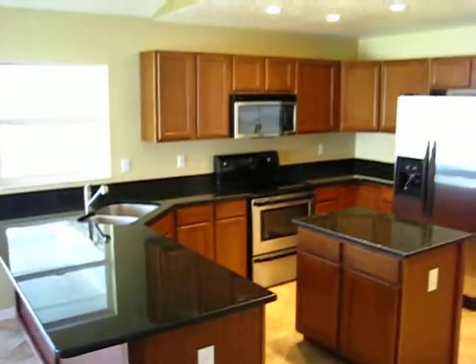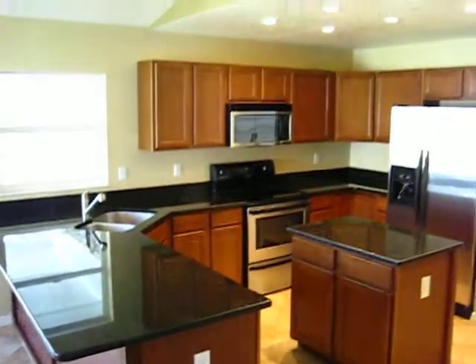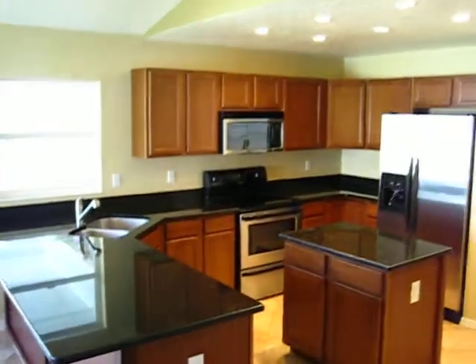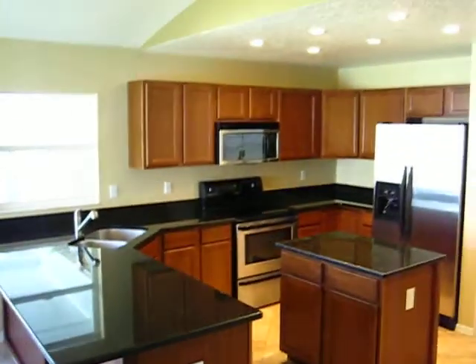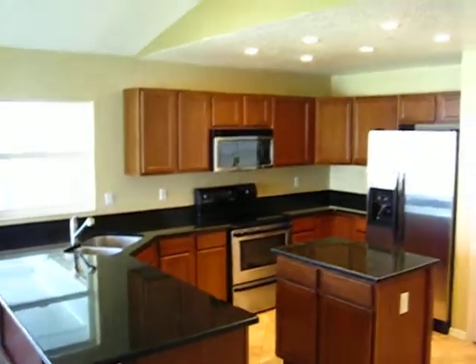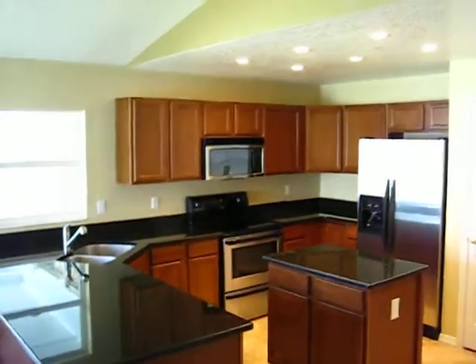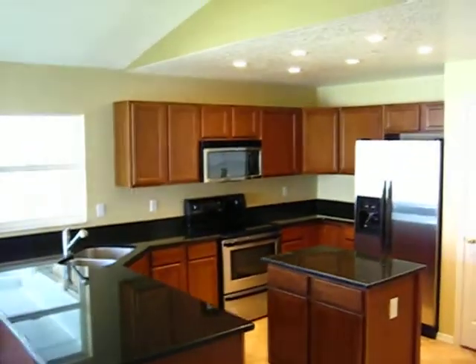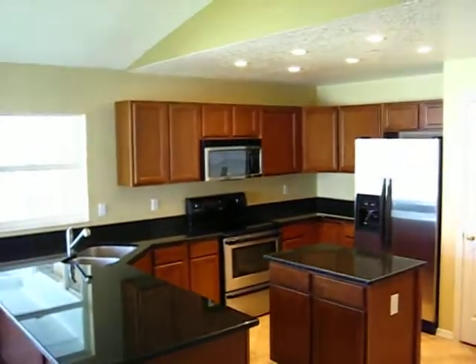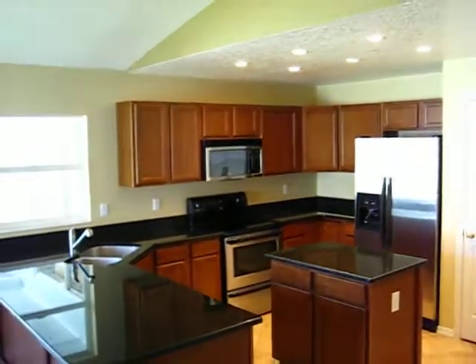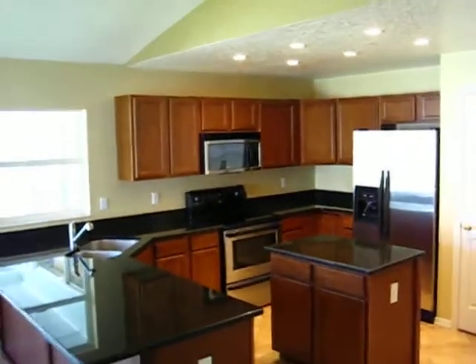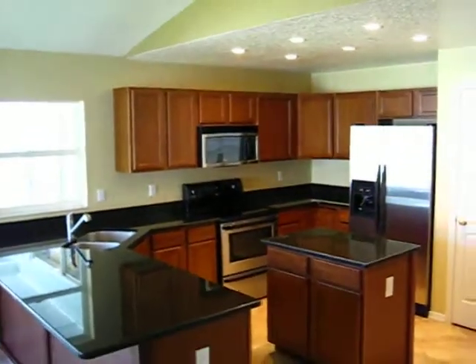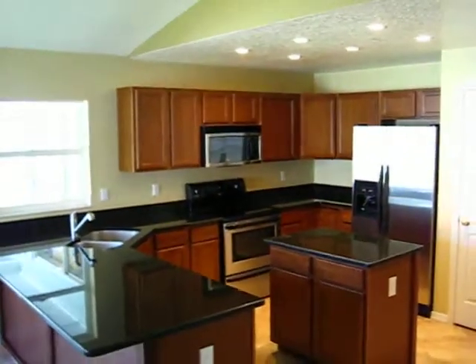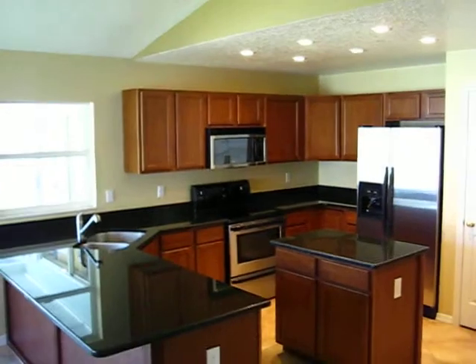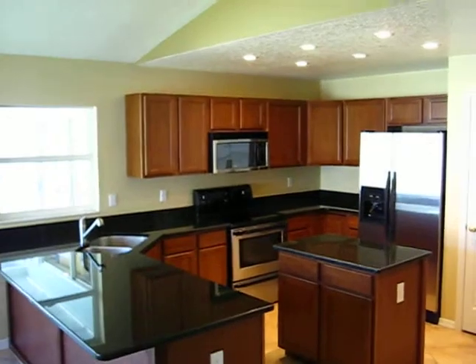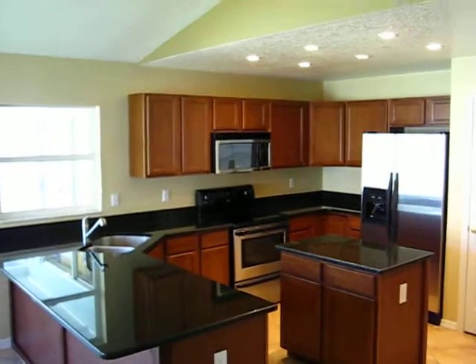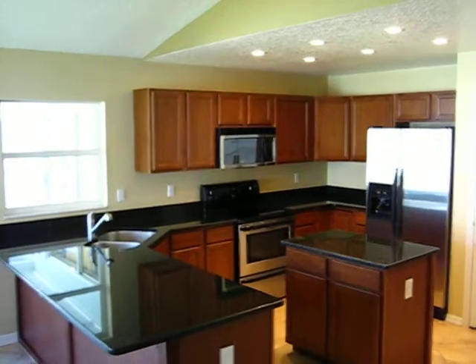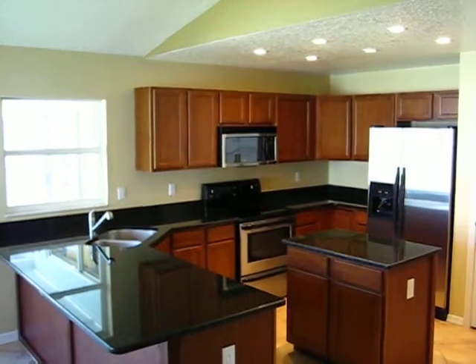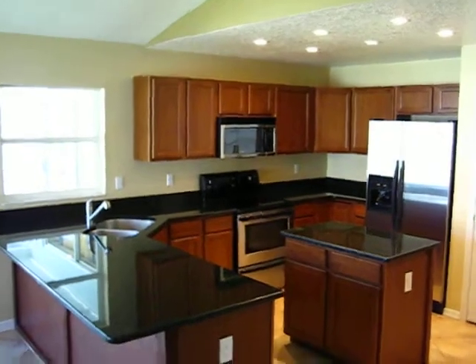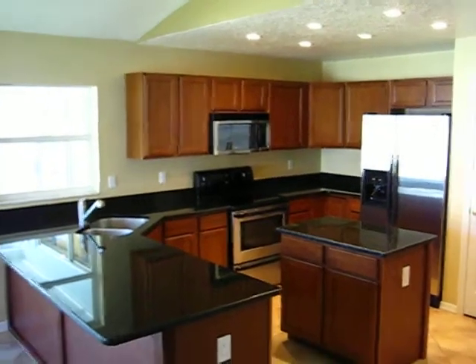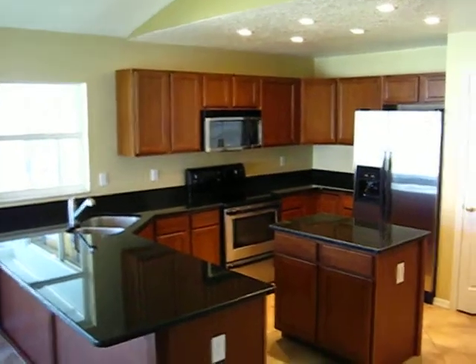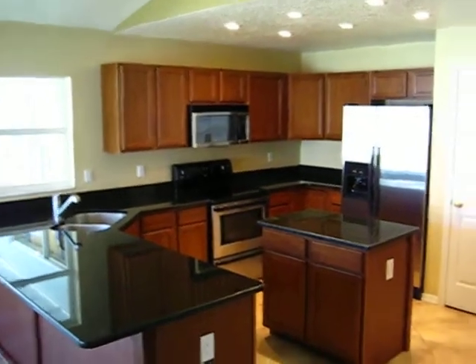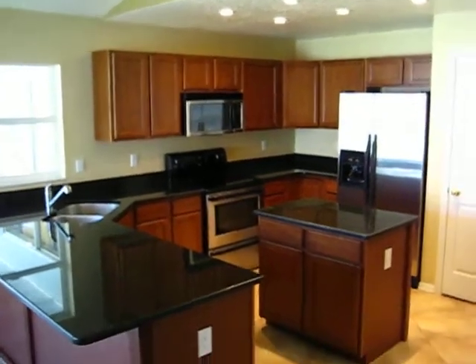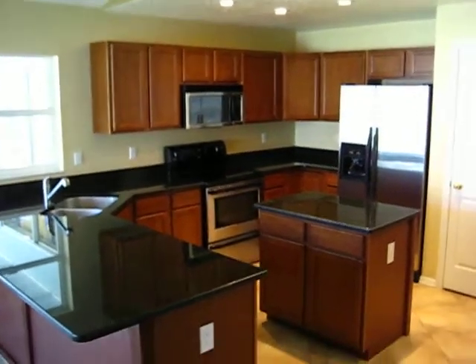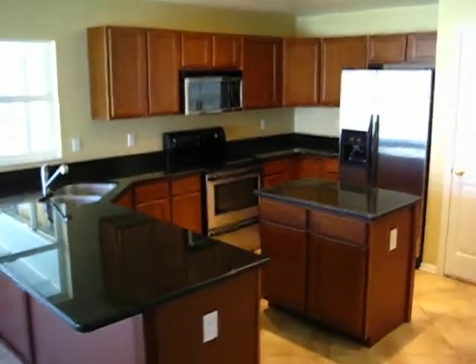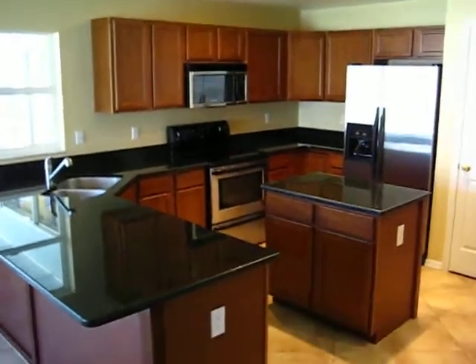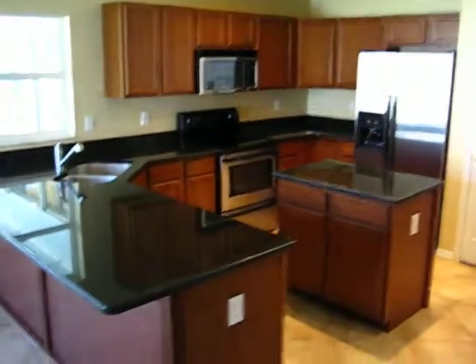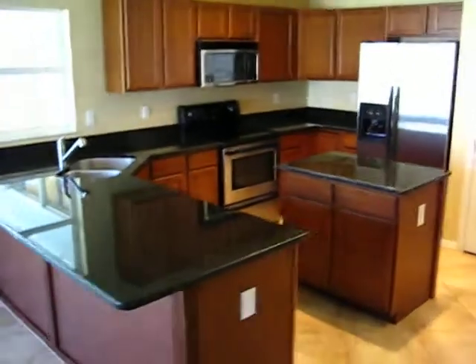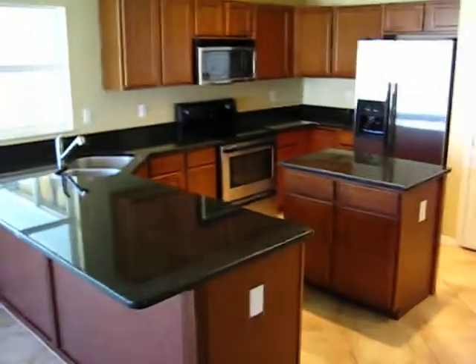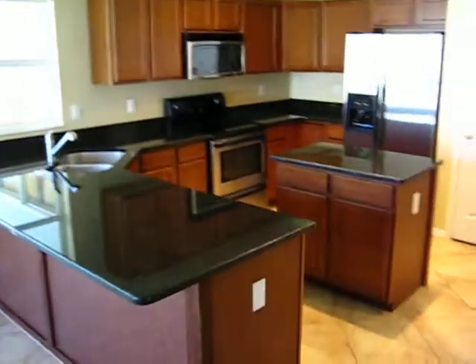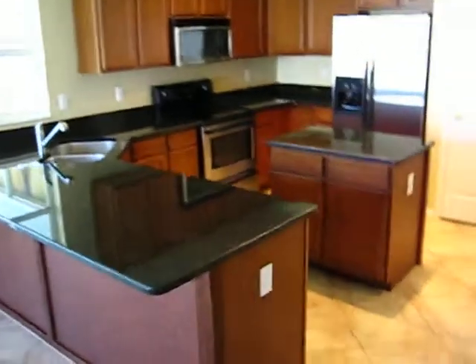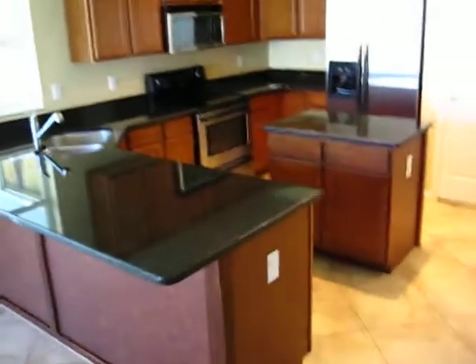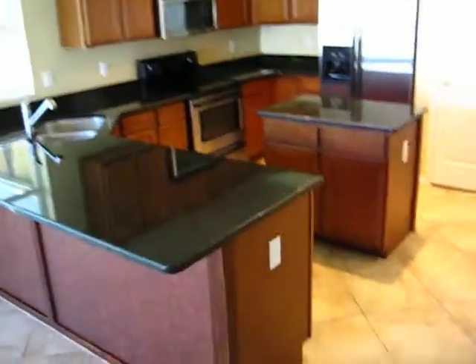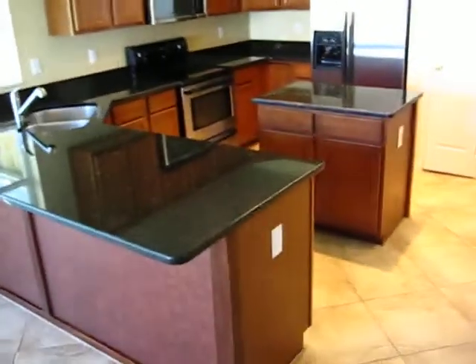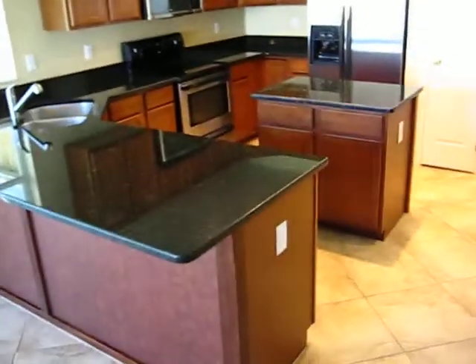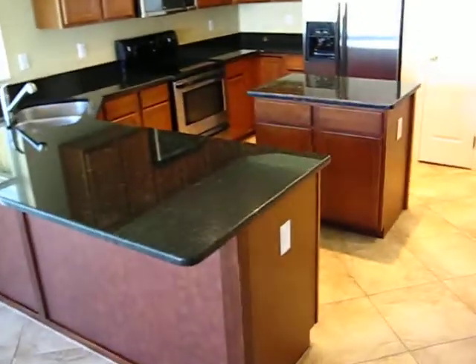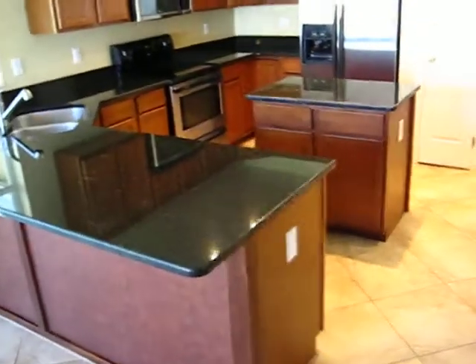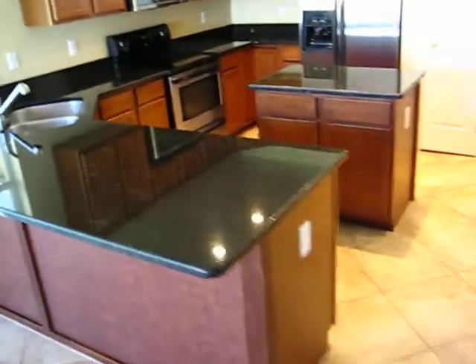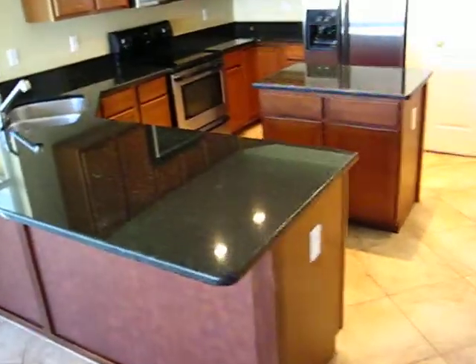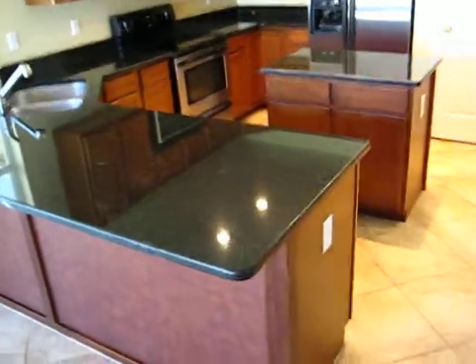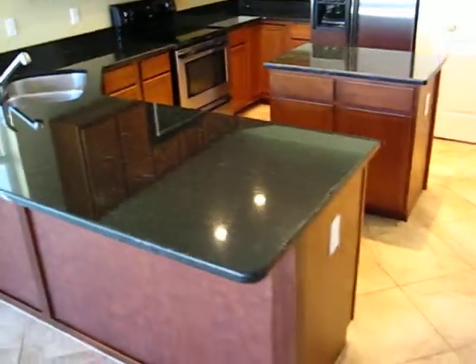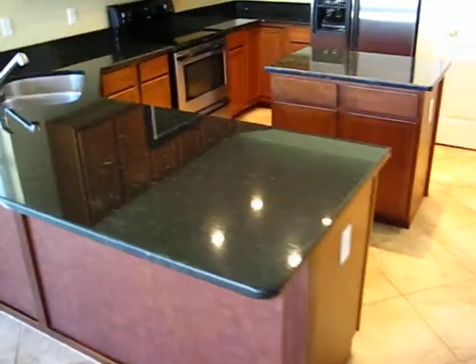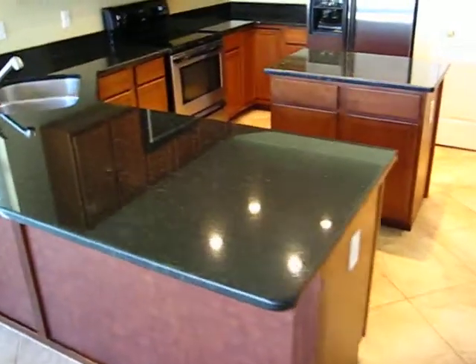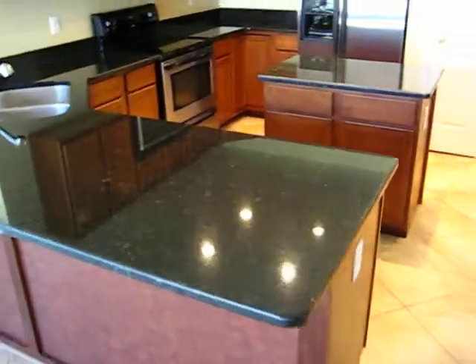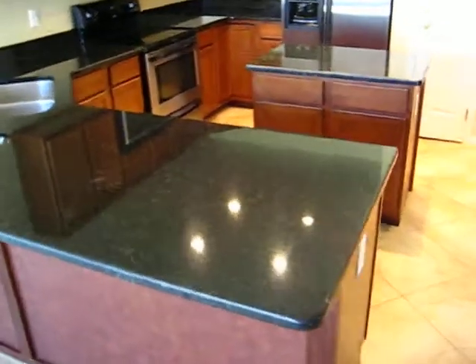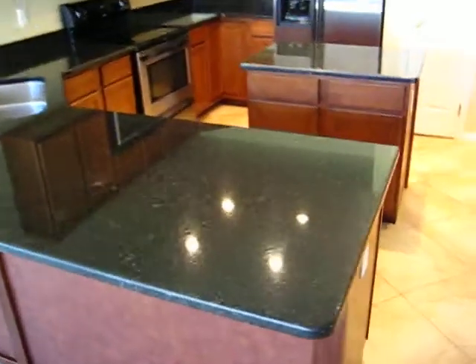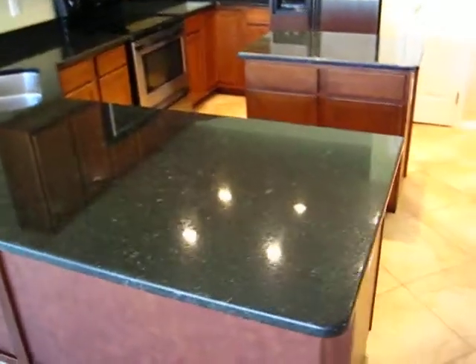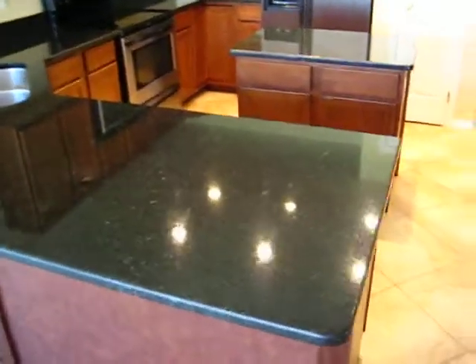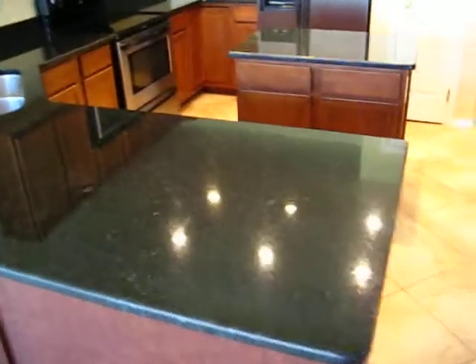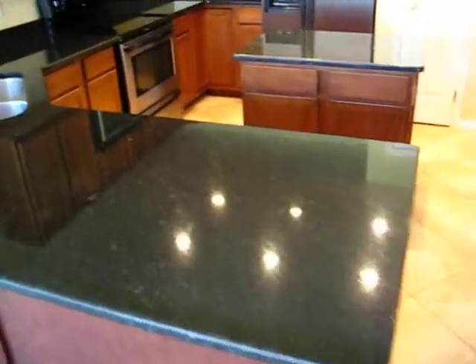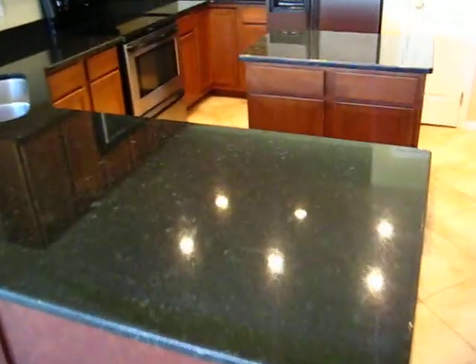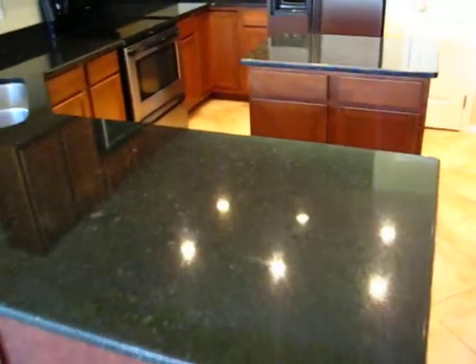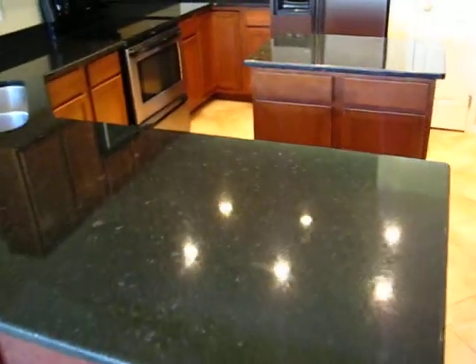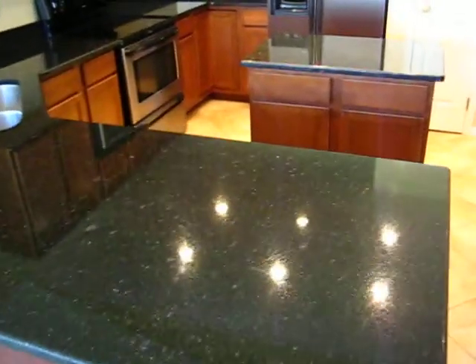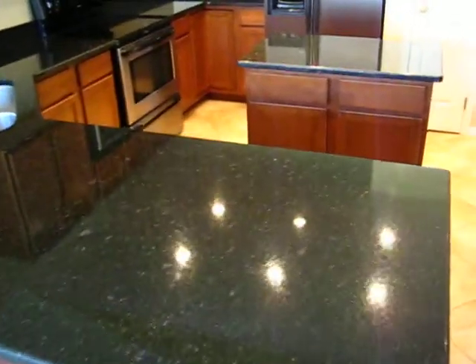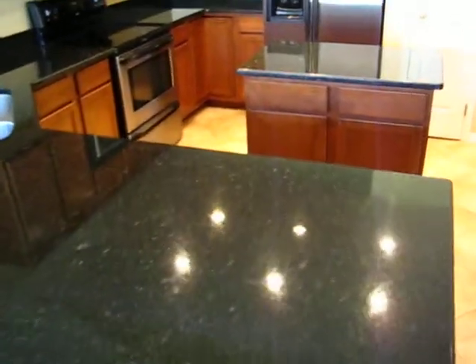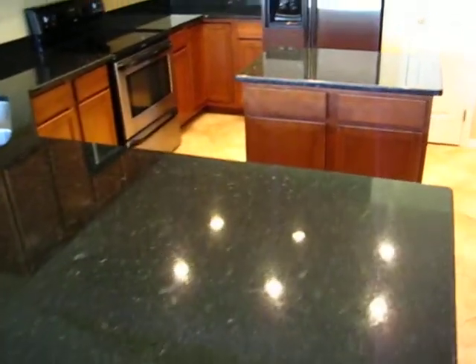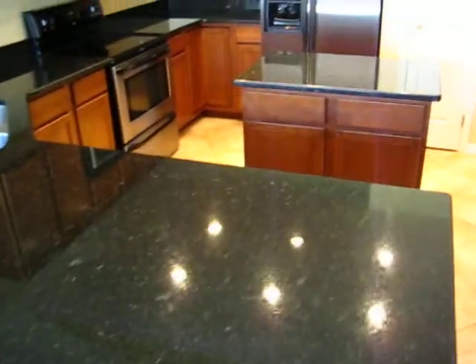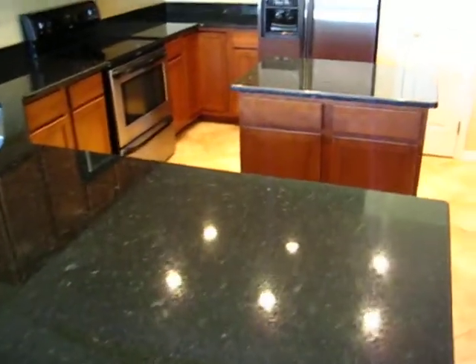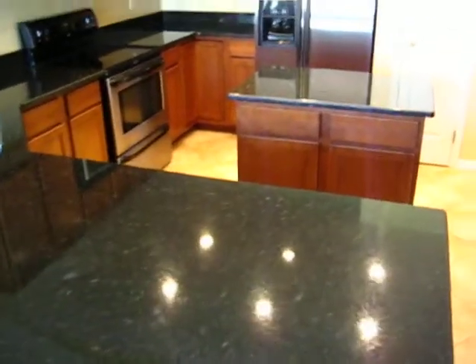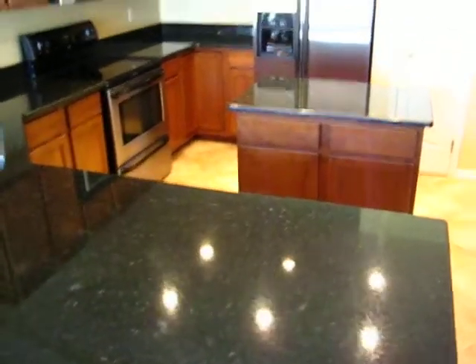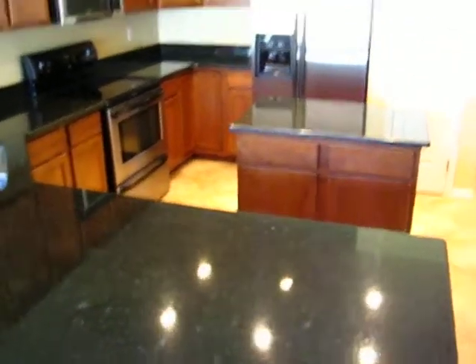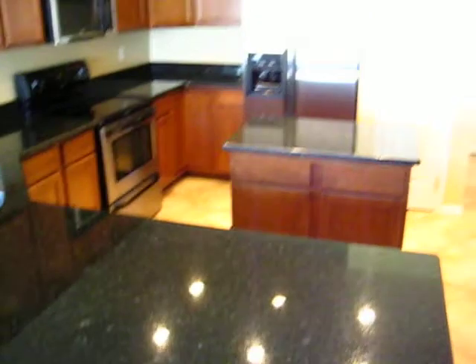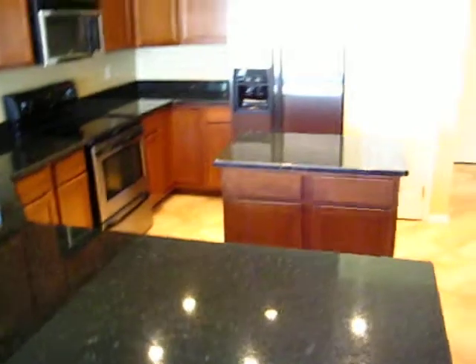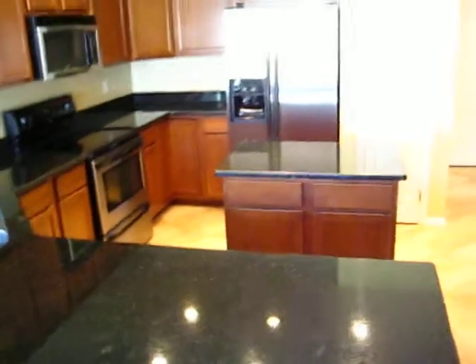Here is the kitchen — nice cherry wood cabinets and black granite countertops.